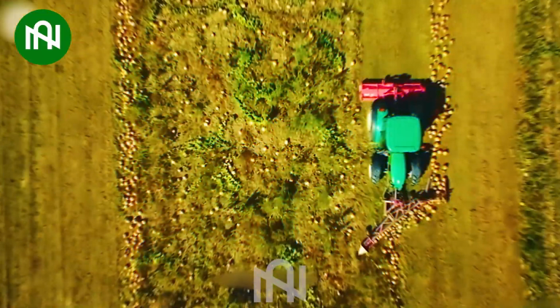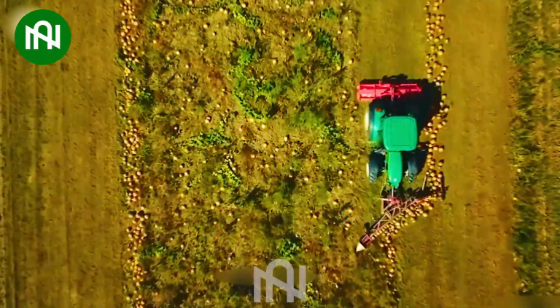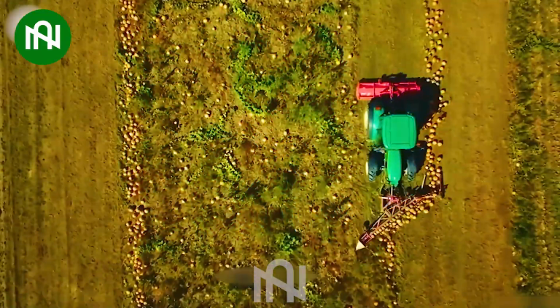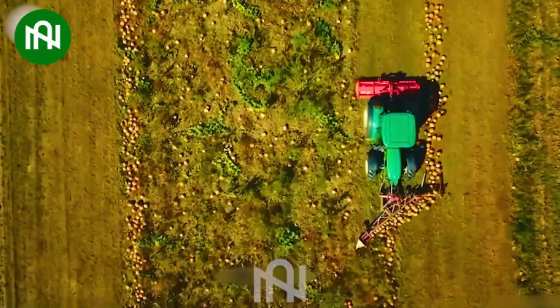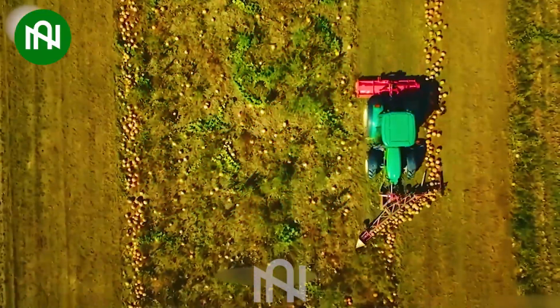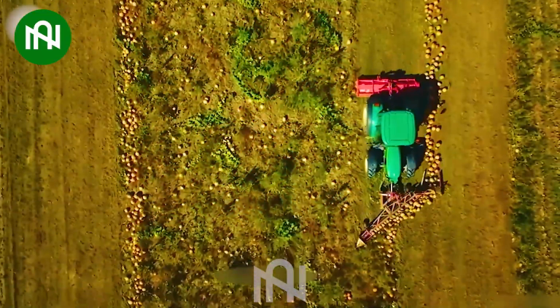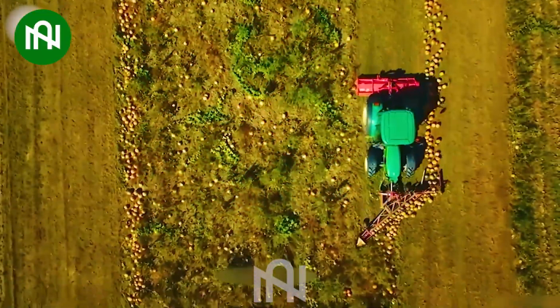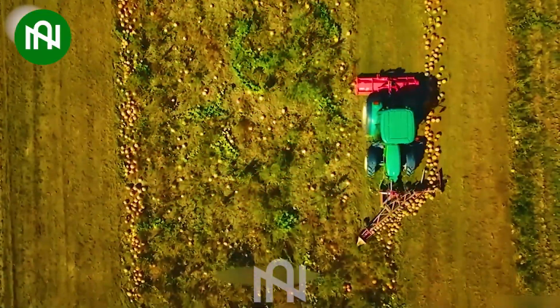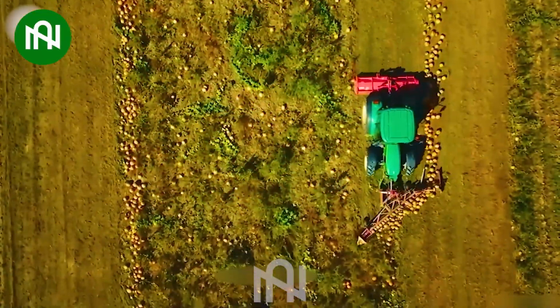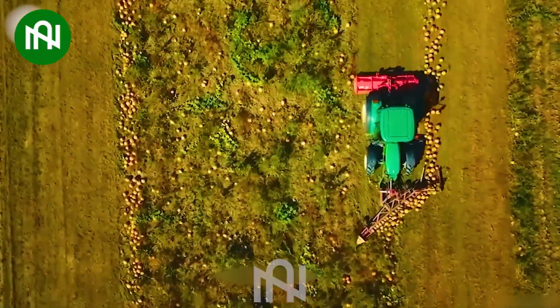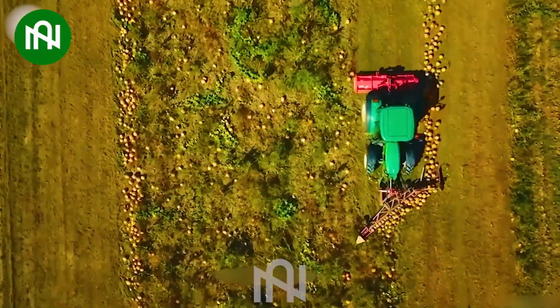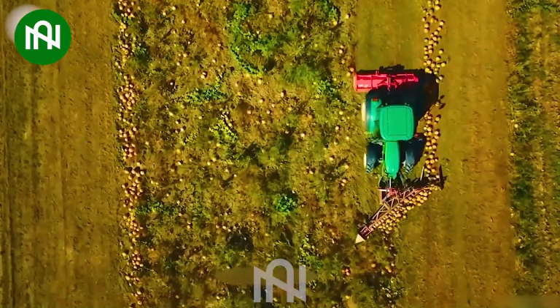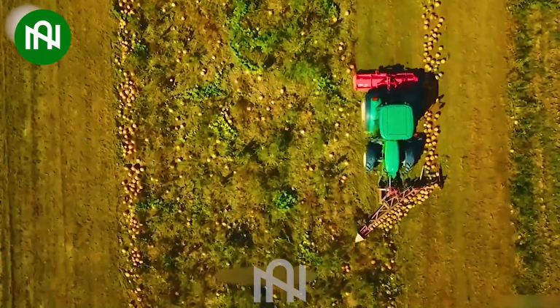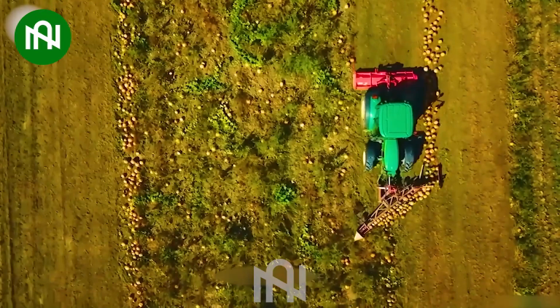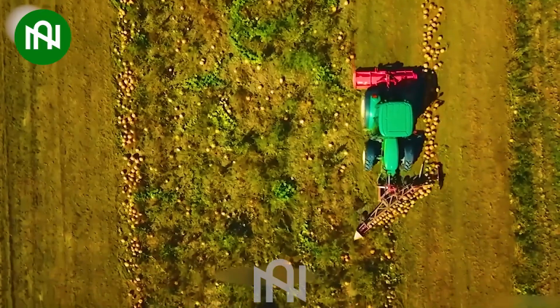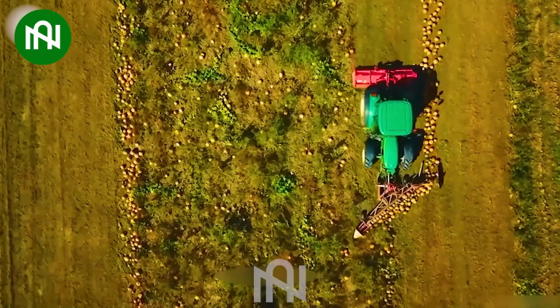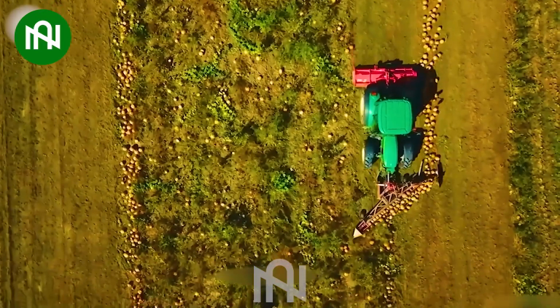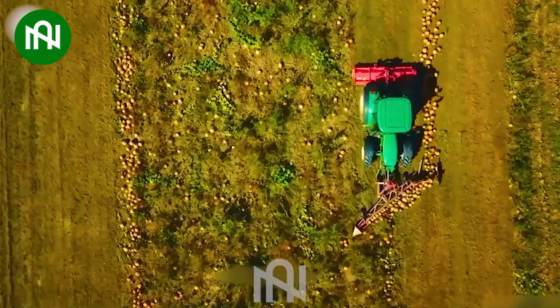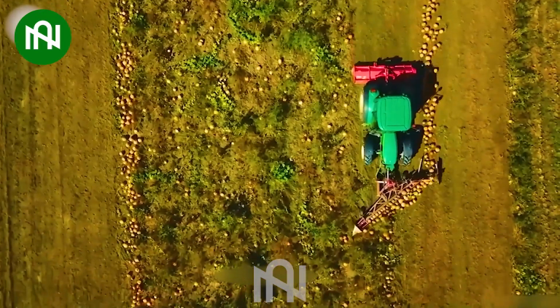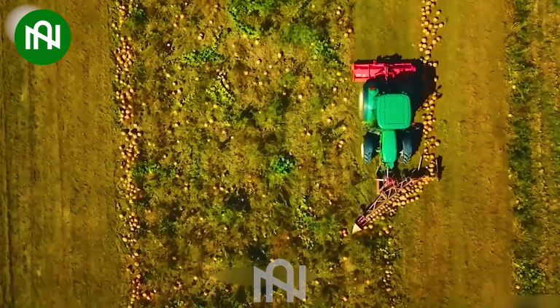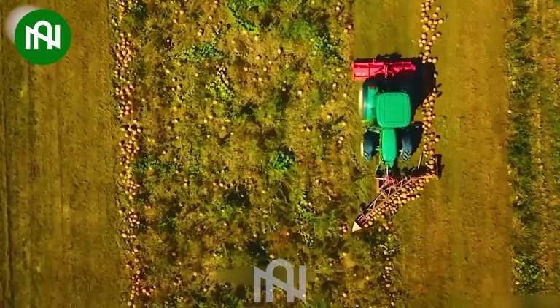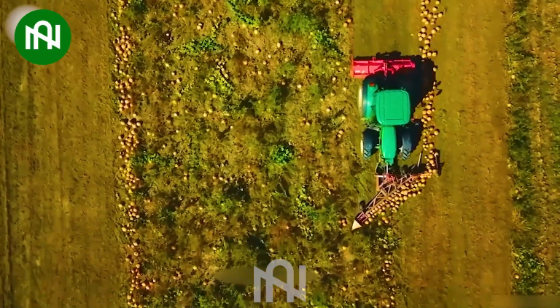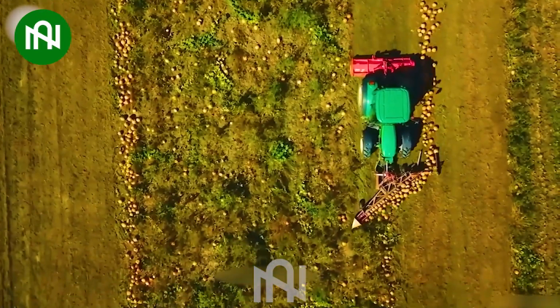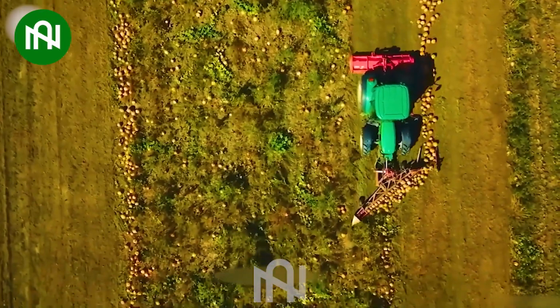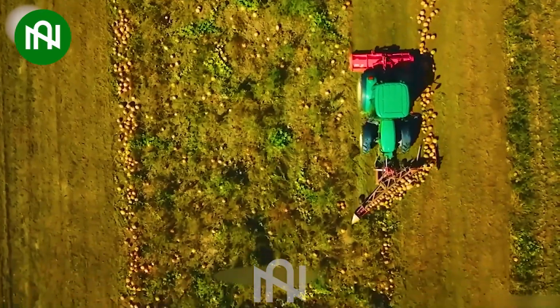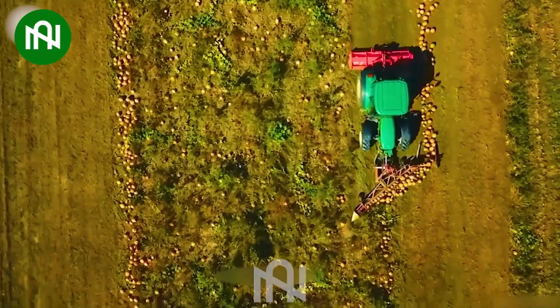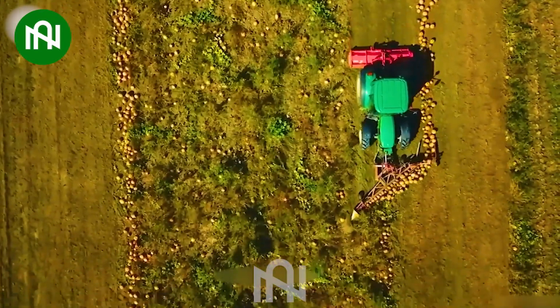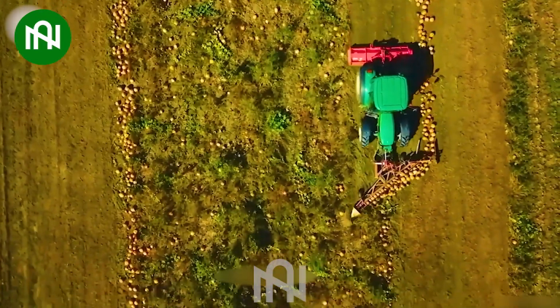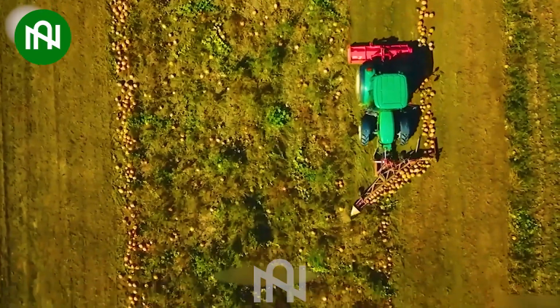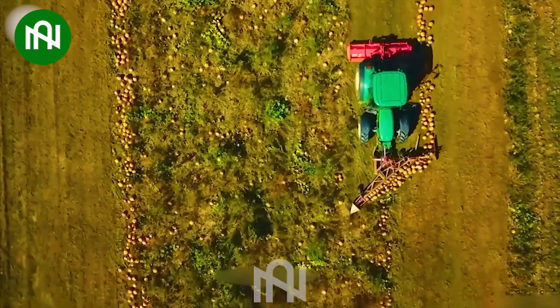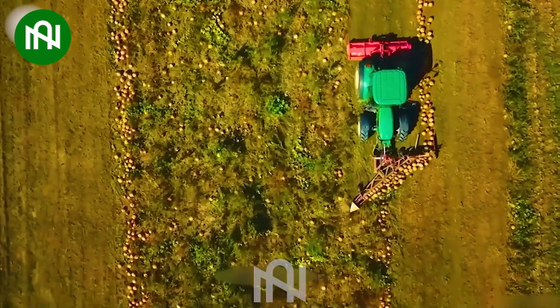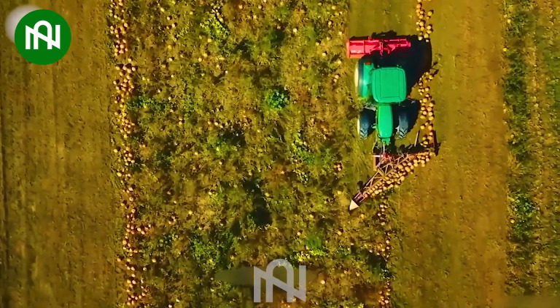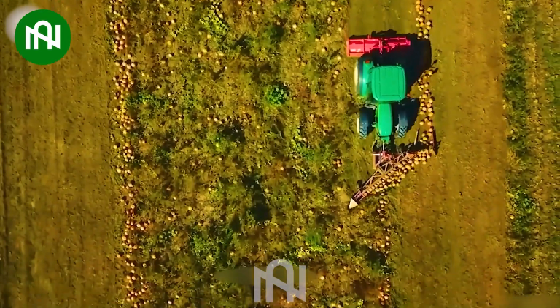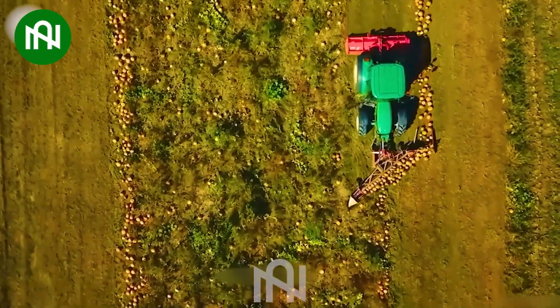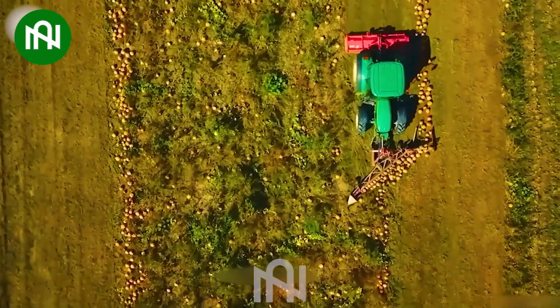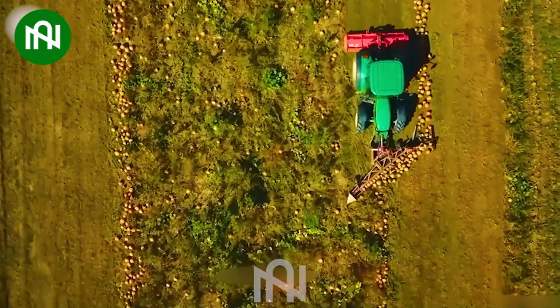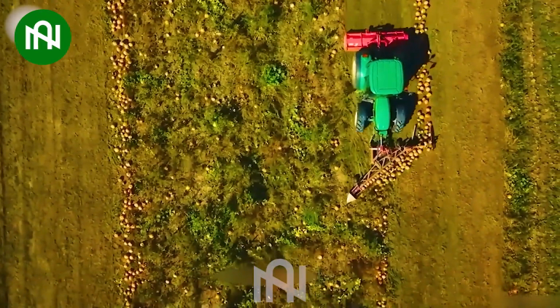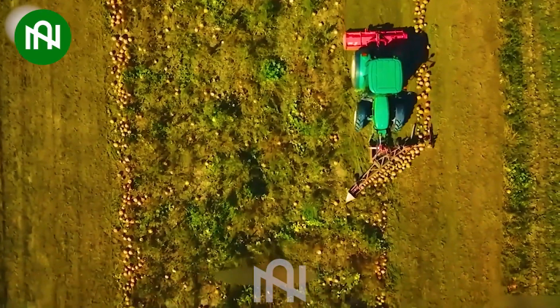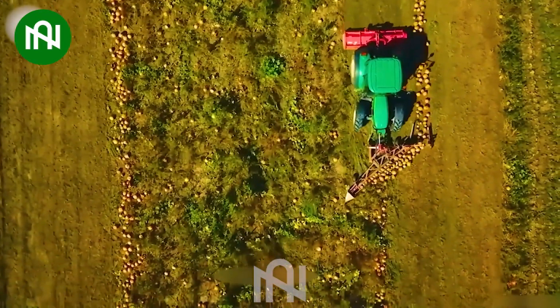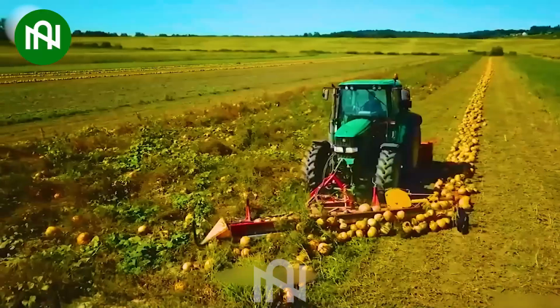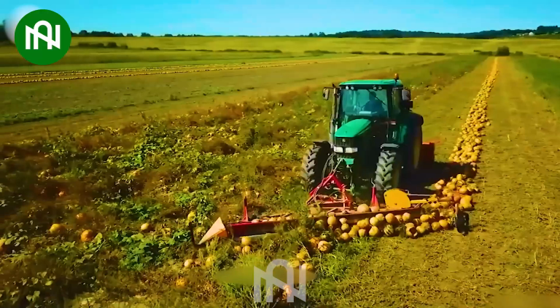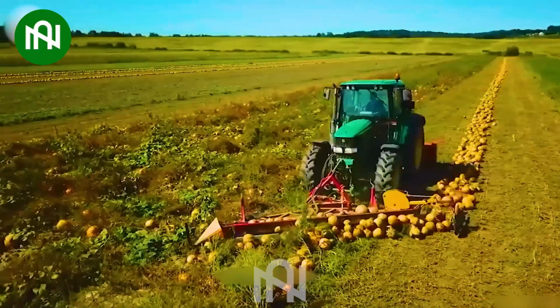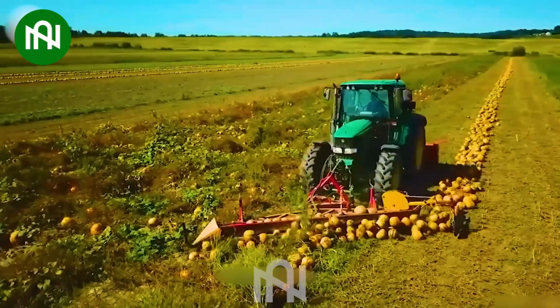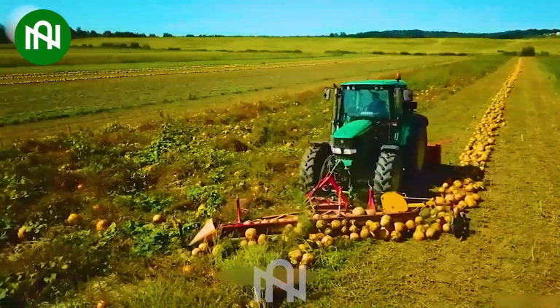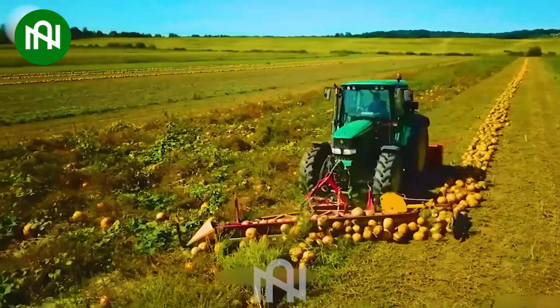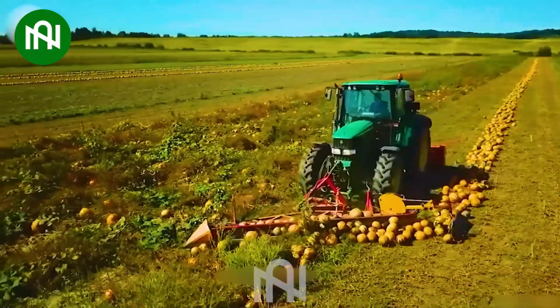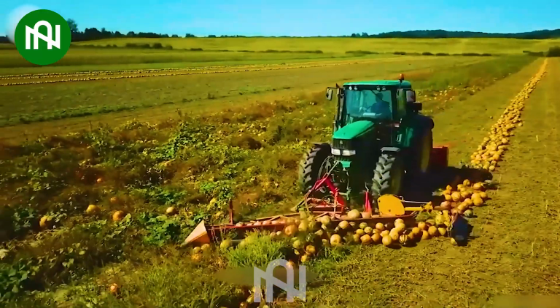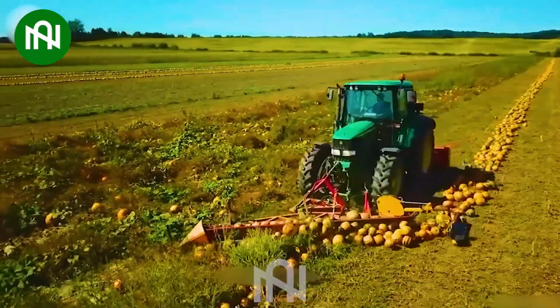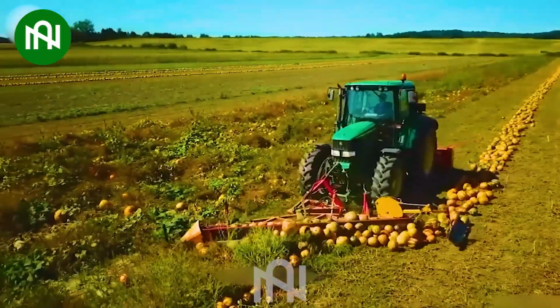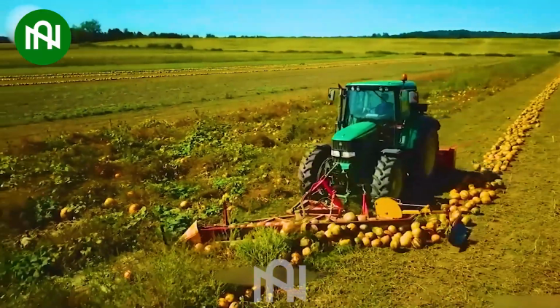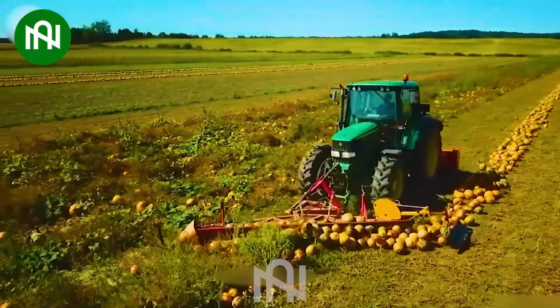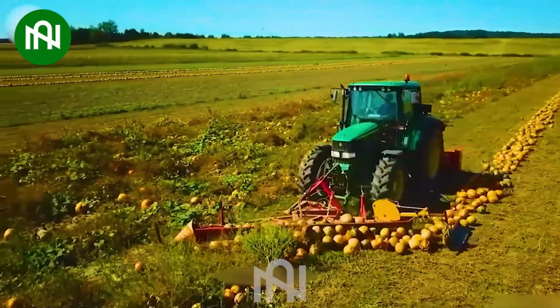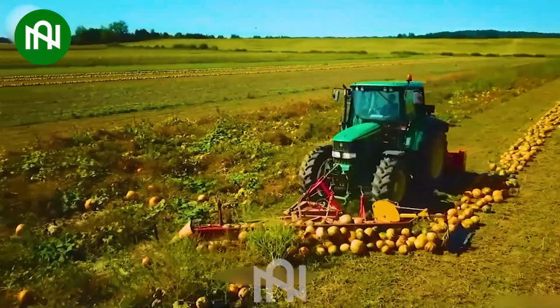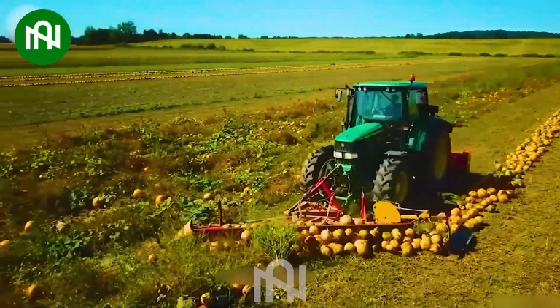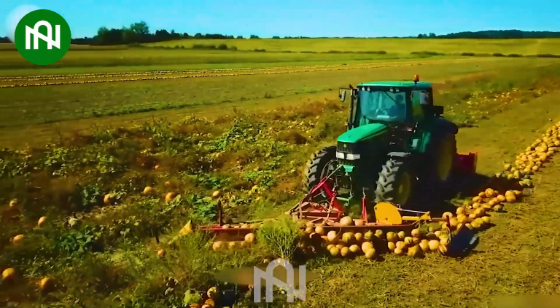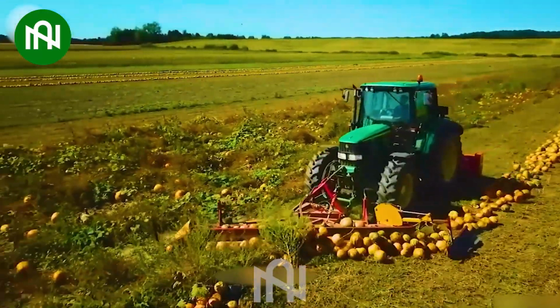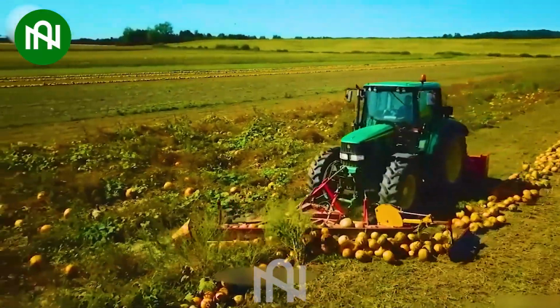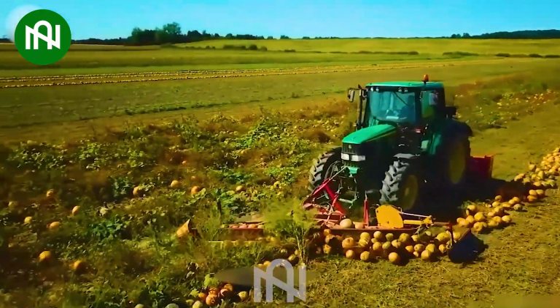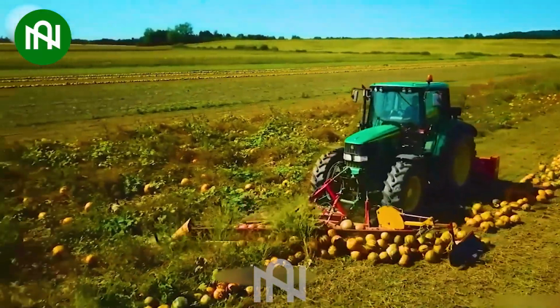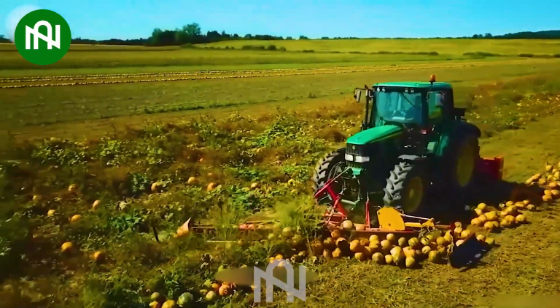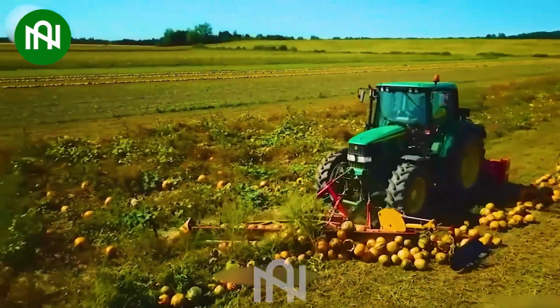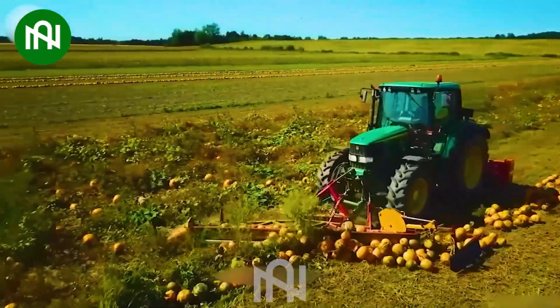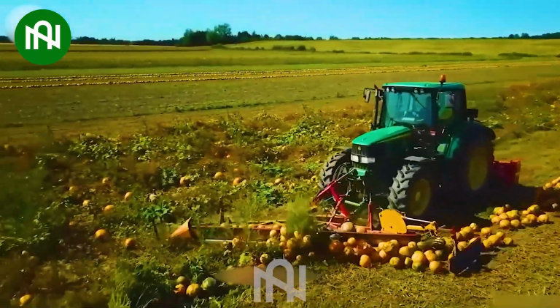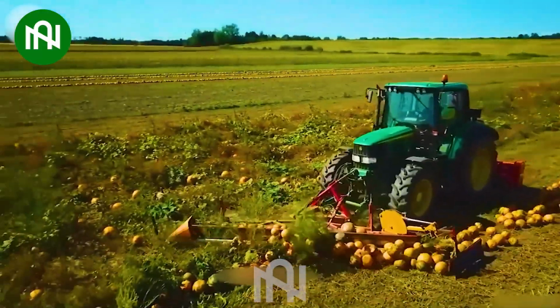Operating like a seasoned treasure hunter in the gourd fields, this pumpkin seed harvester extracts precious bounty.